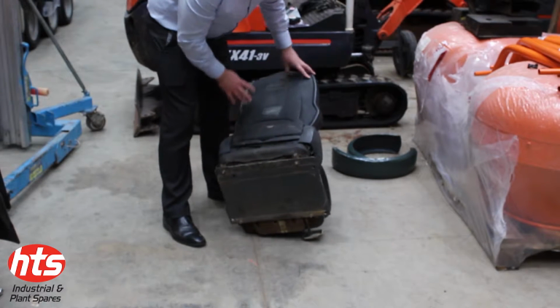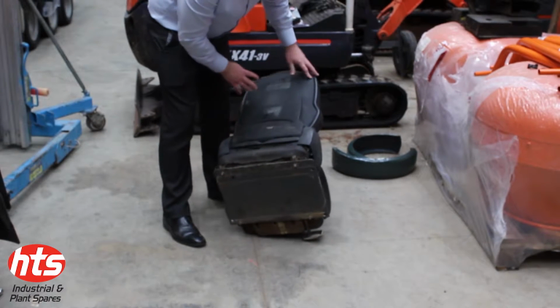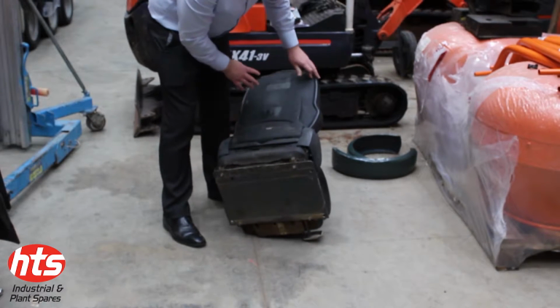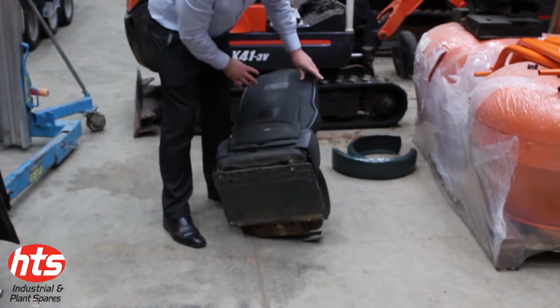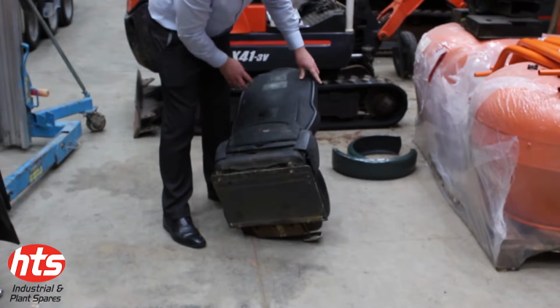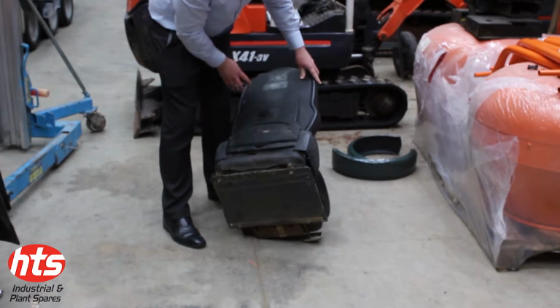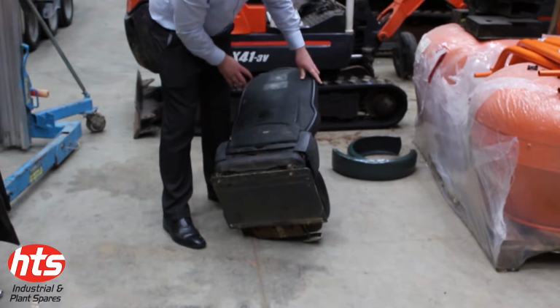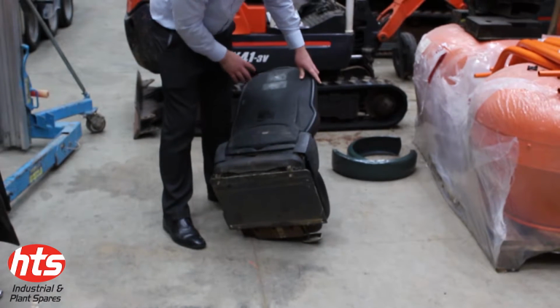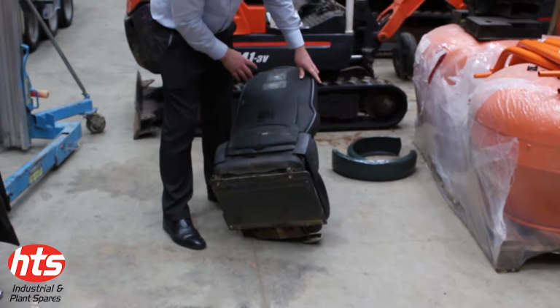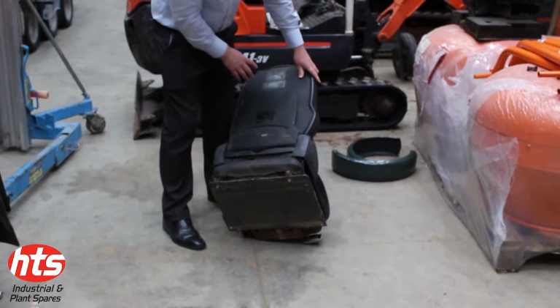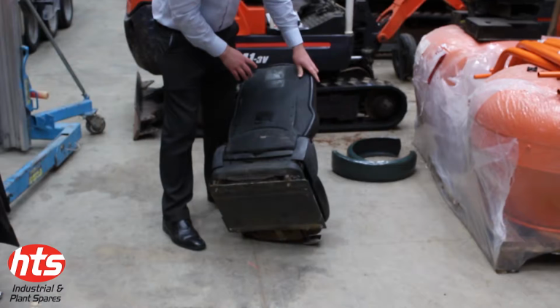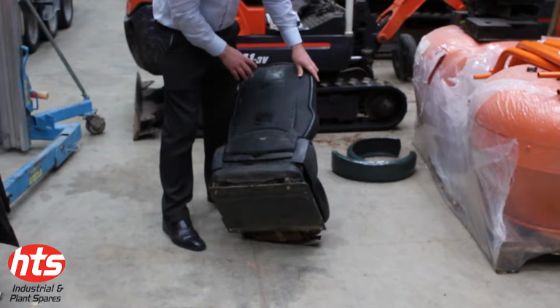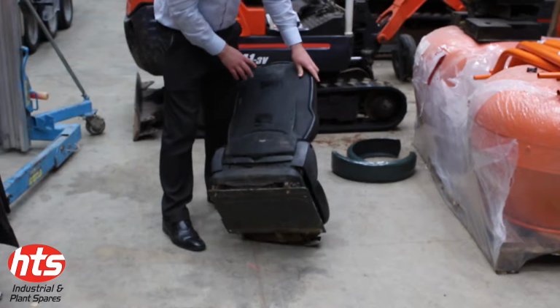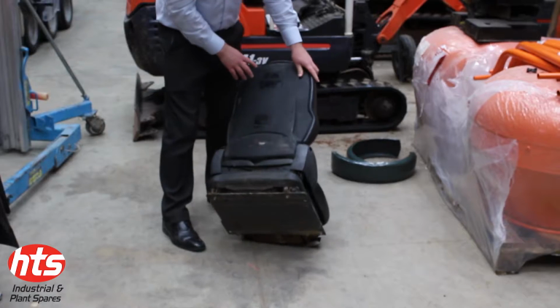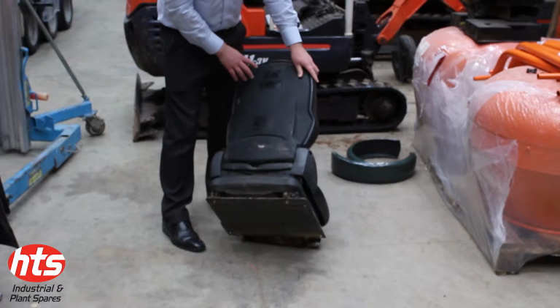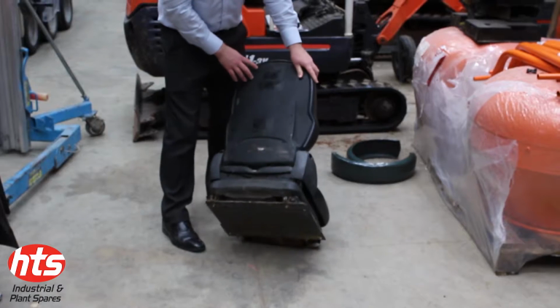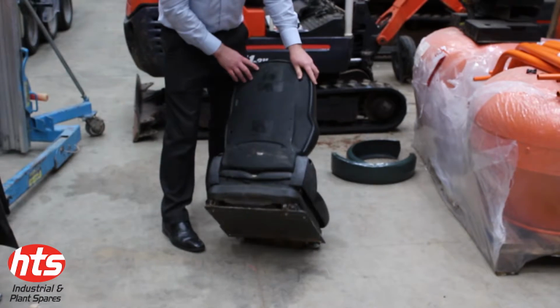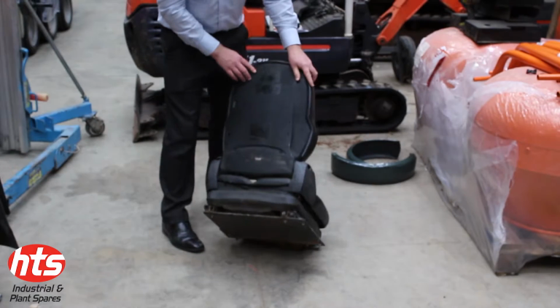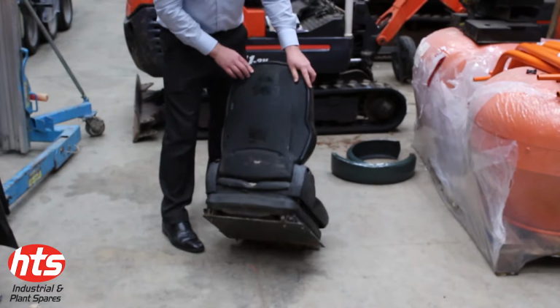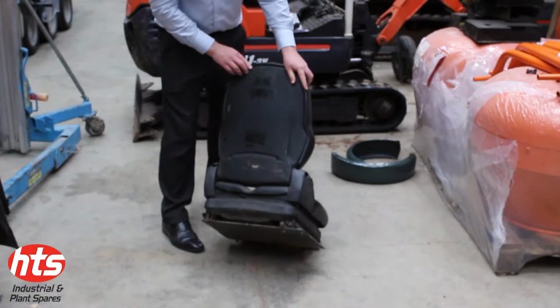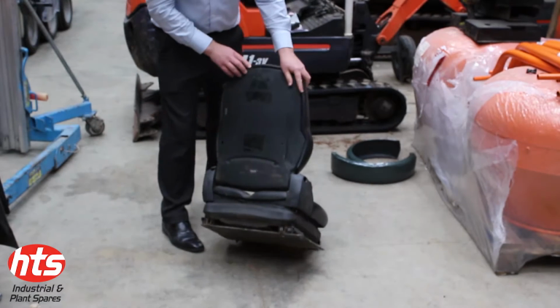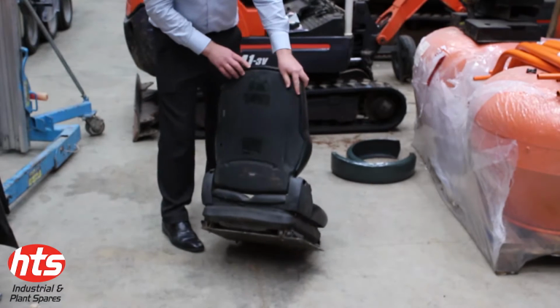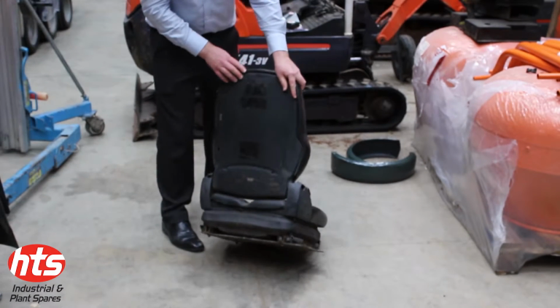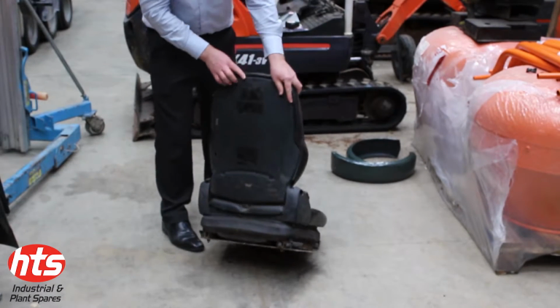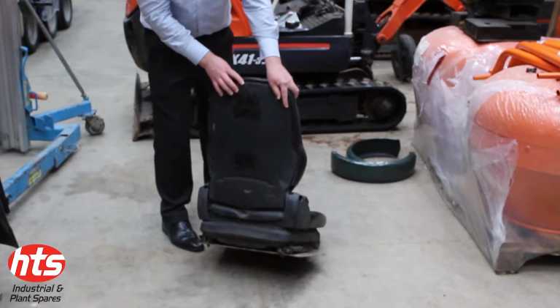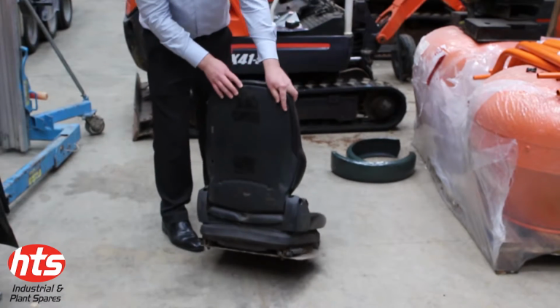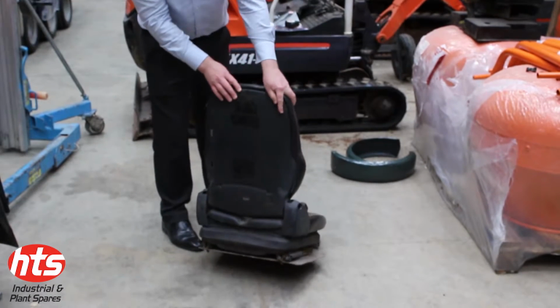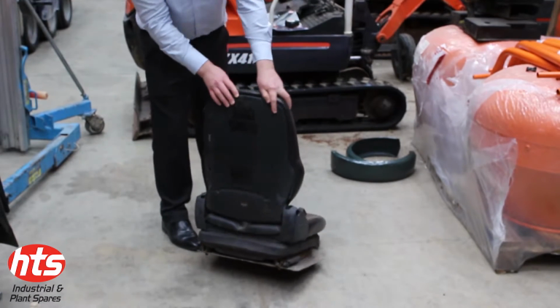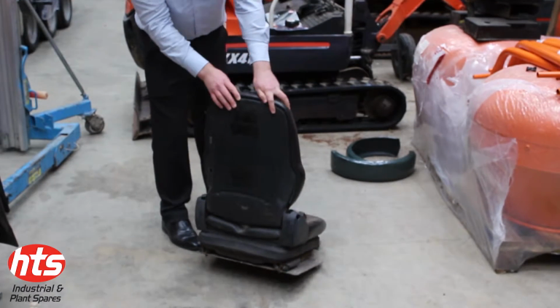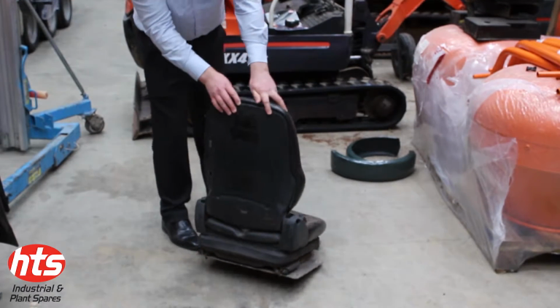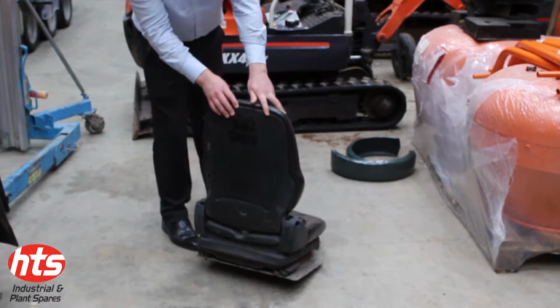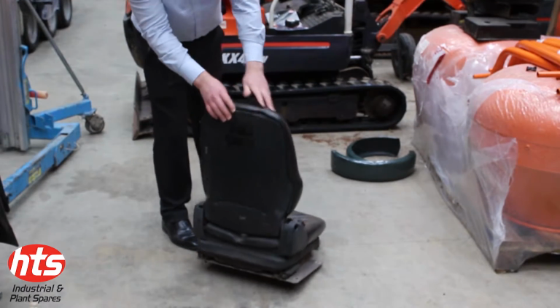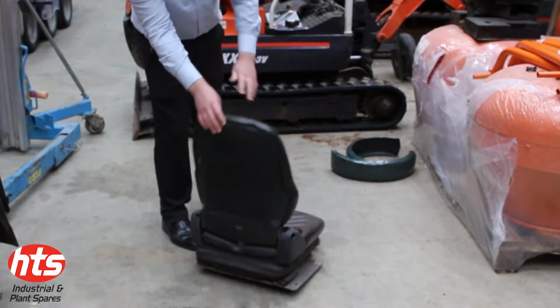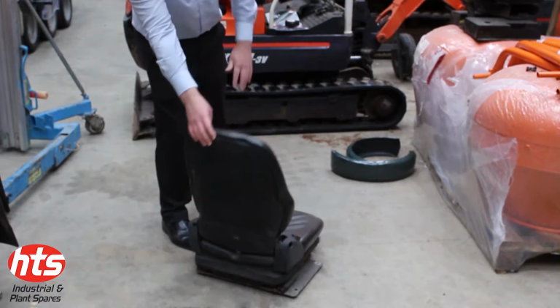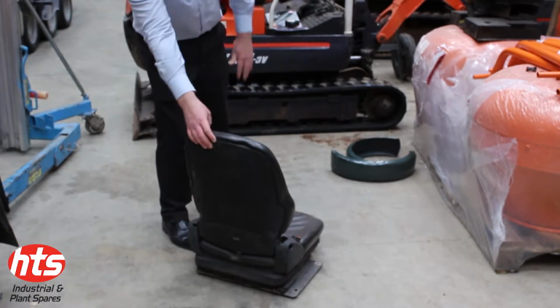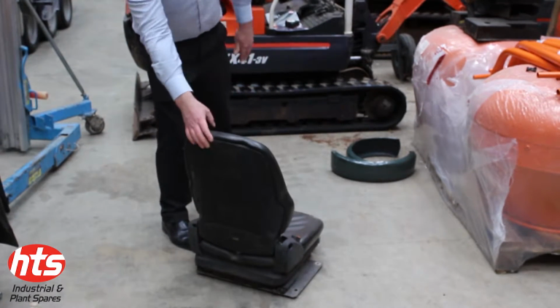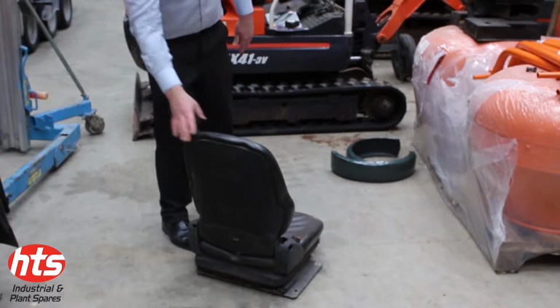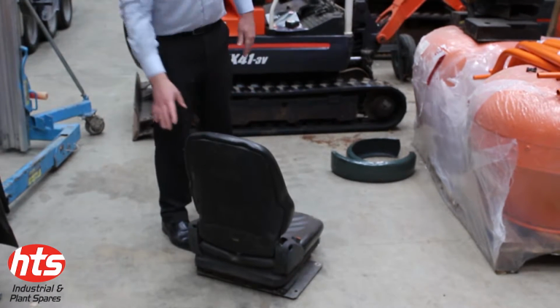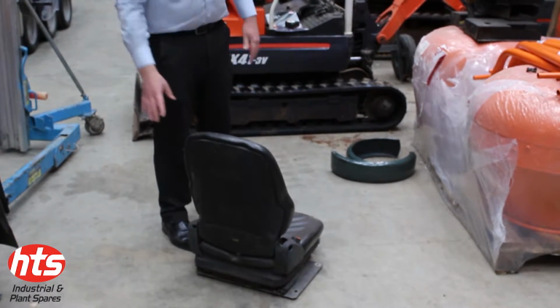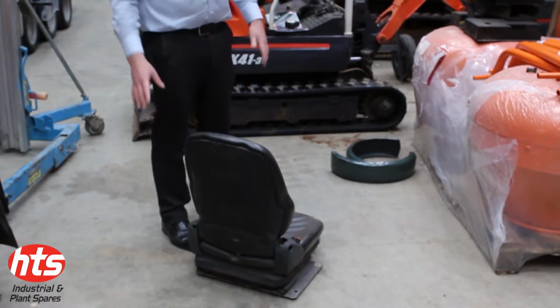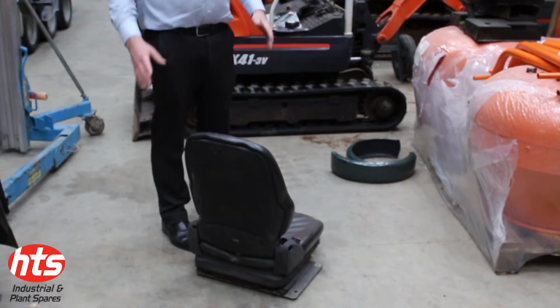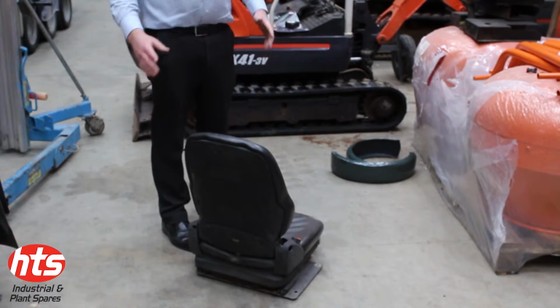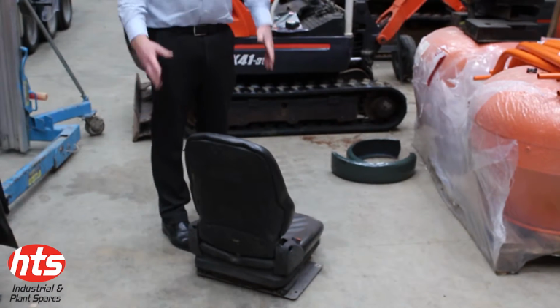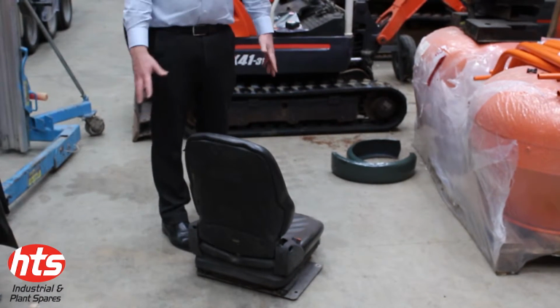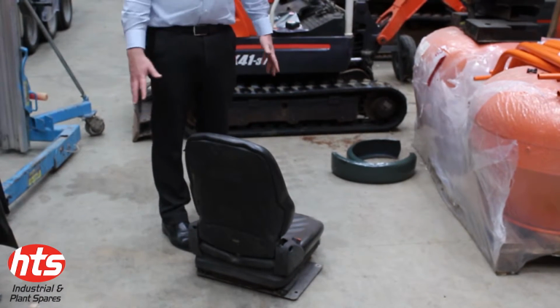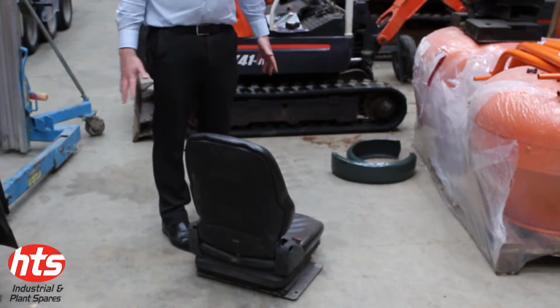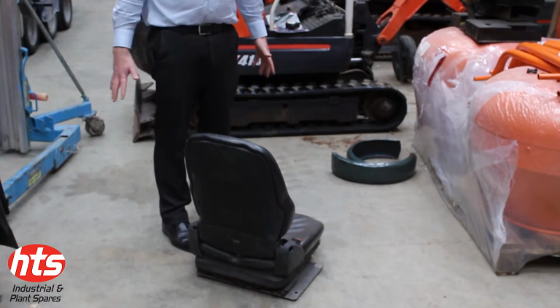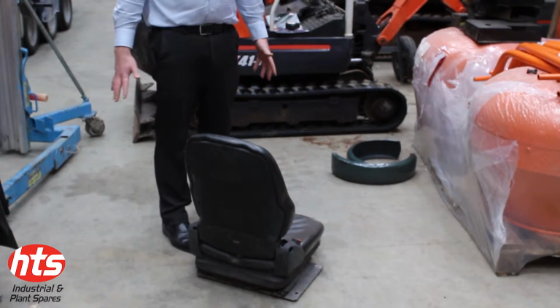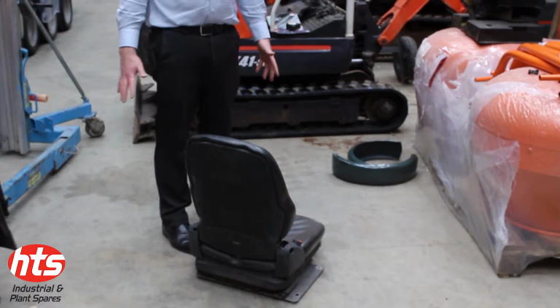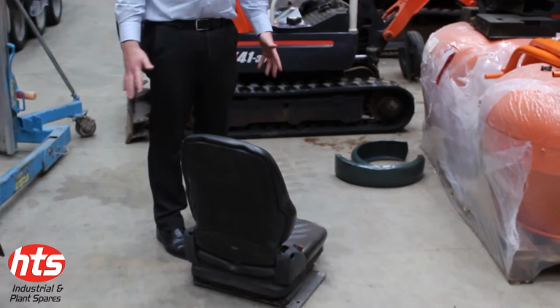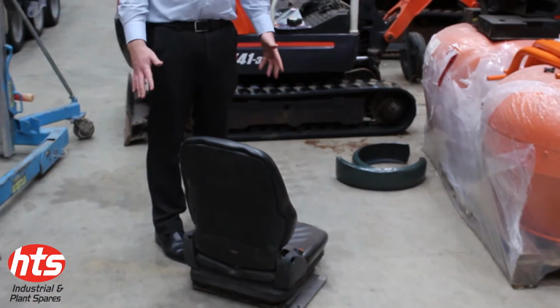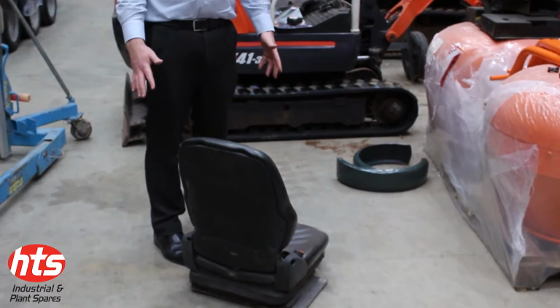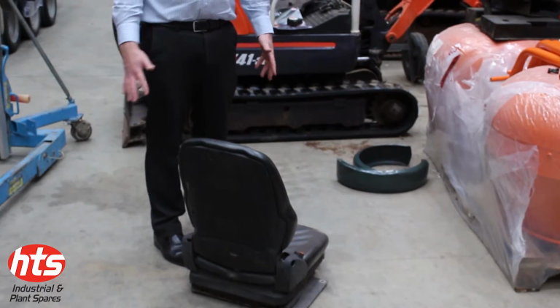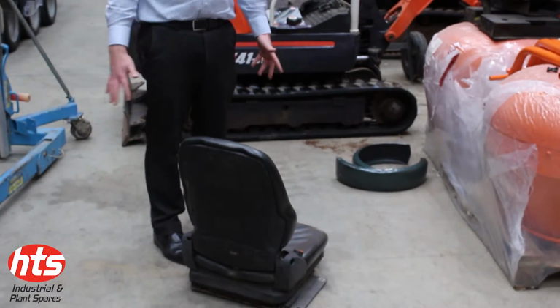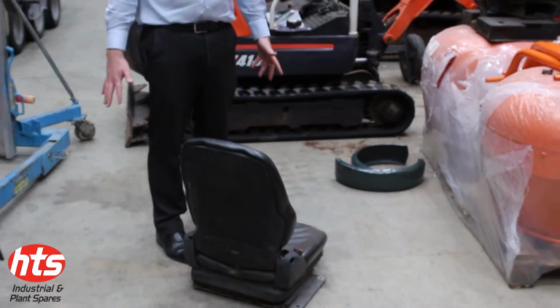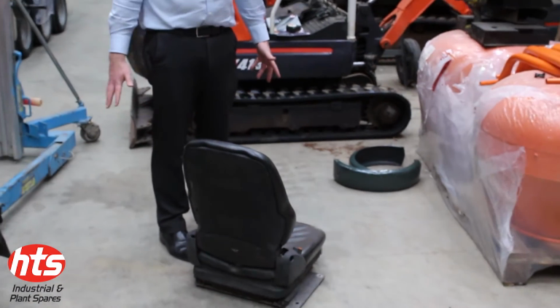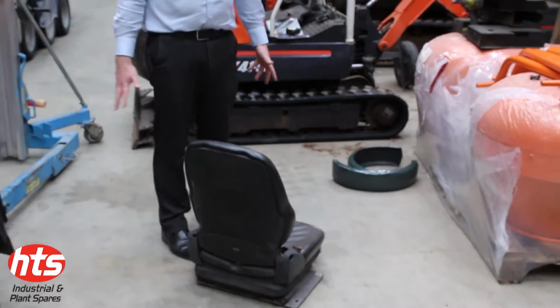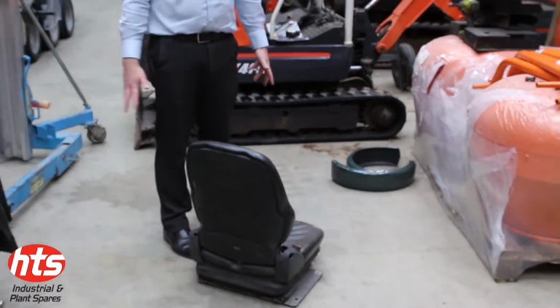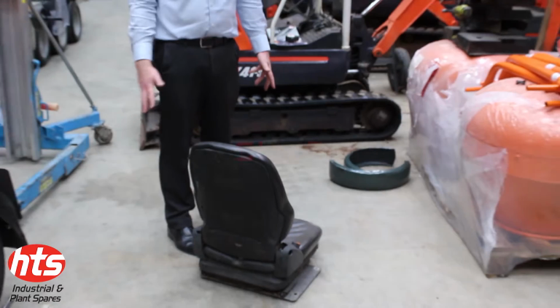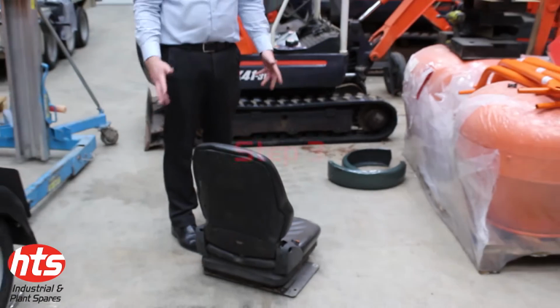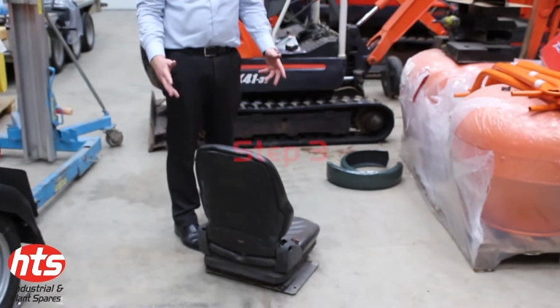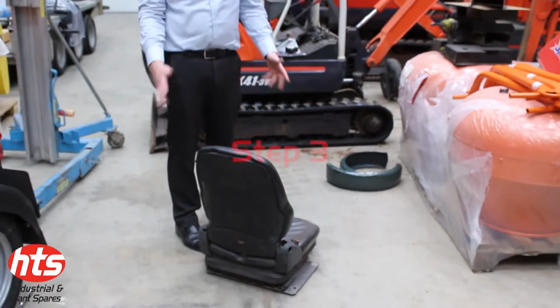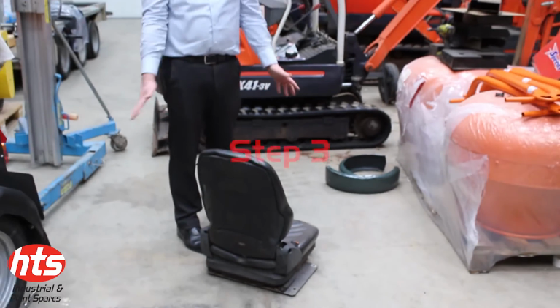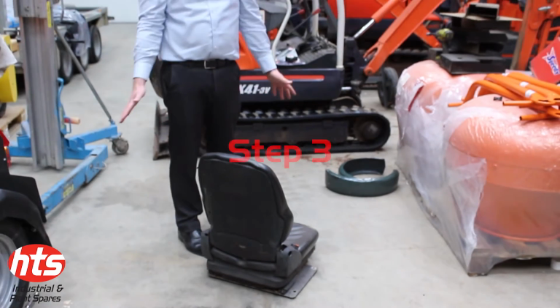I can then take my new seat and attach this to the plate, and the whole seat goes back onto the machine.